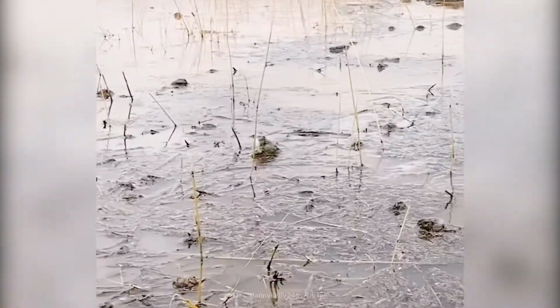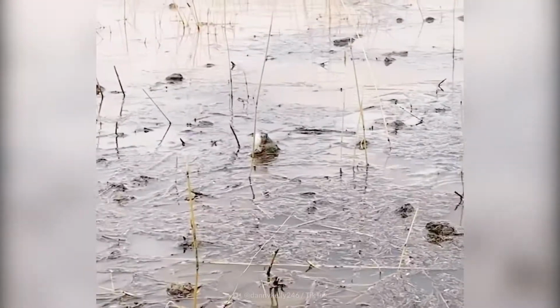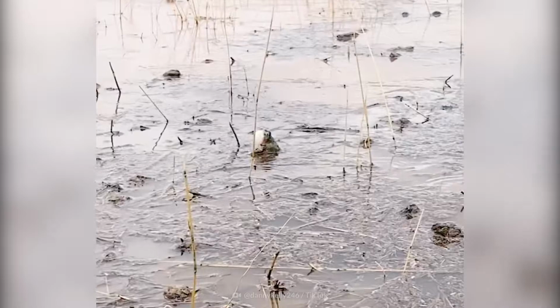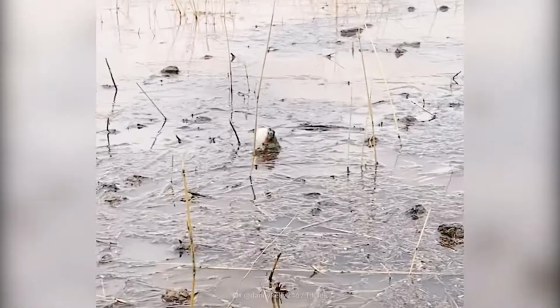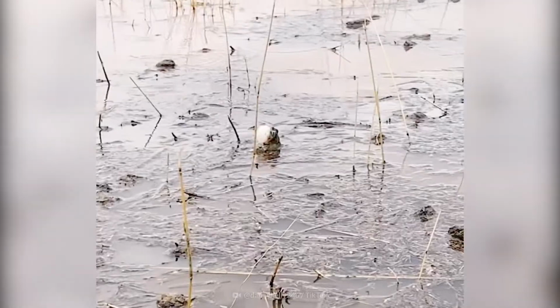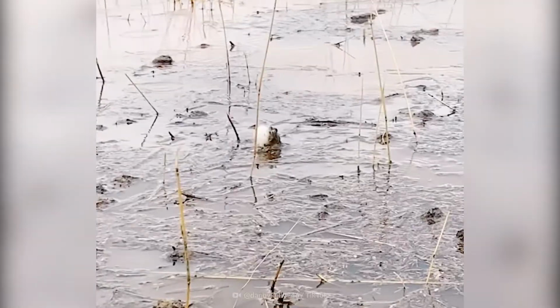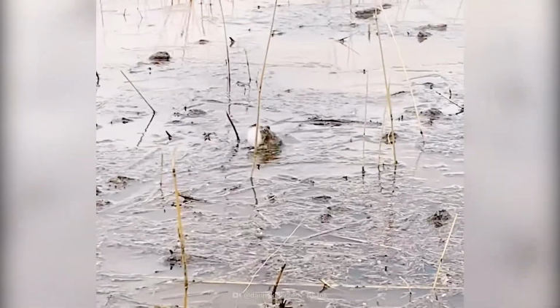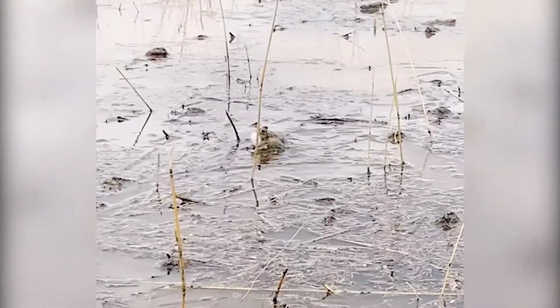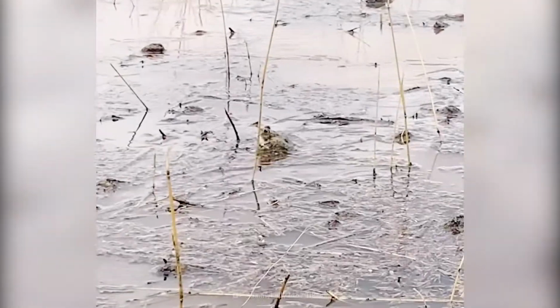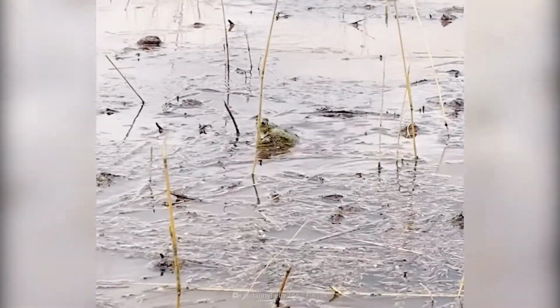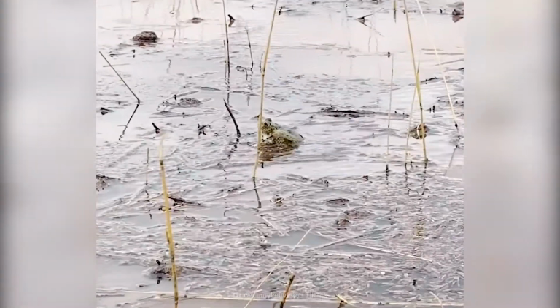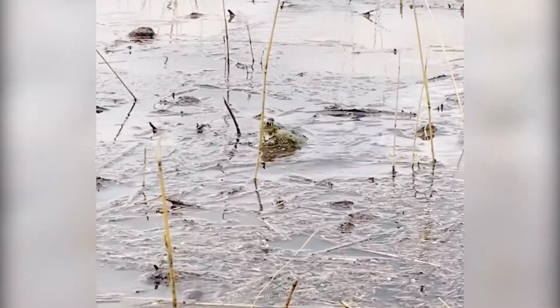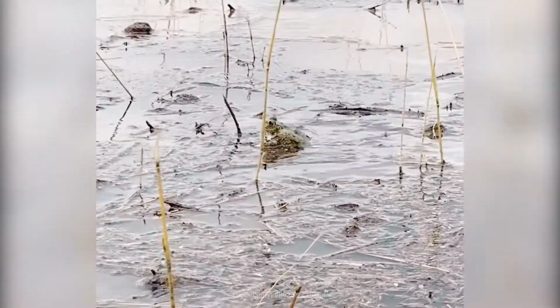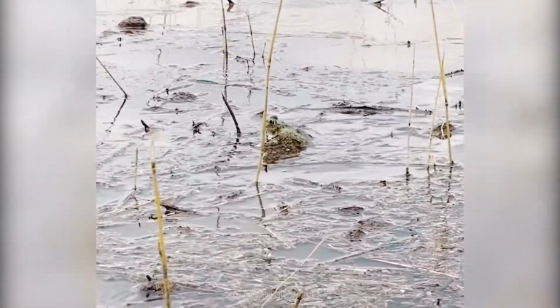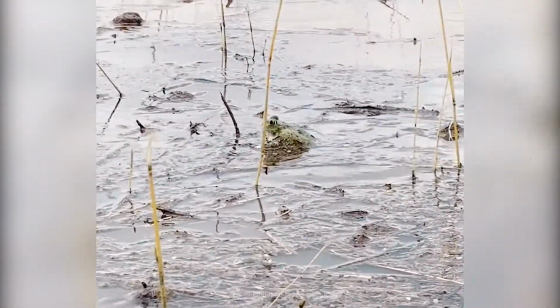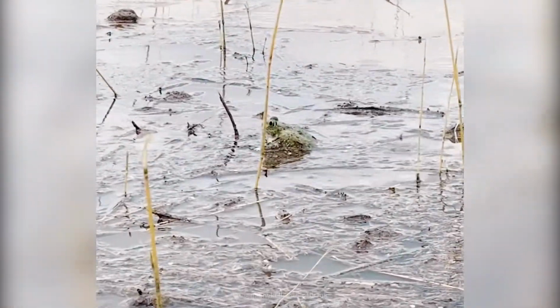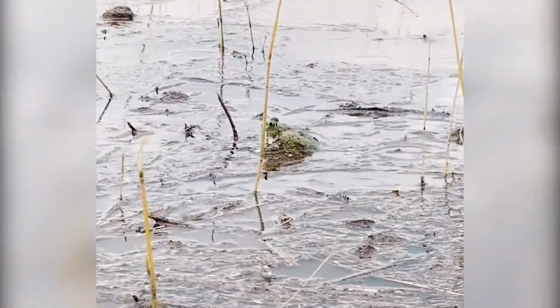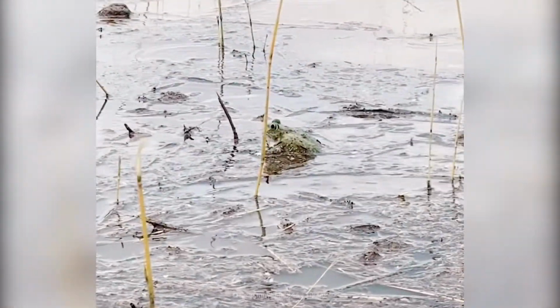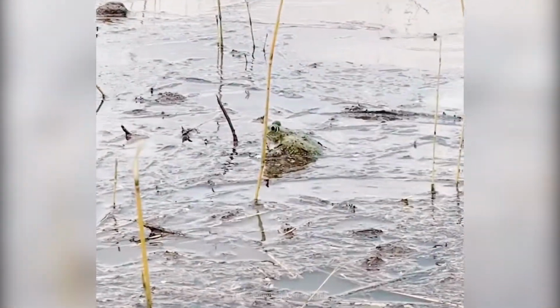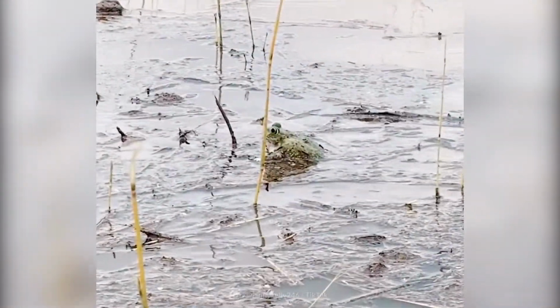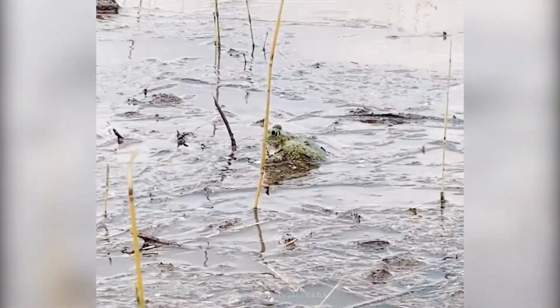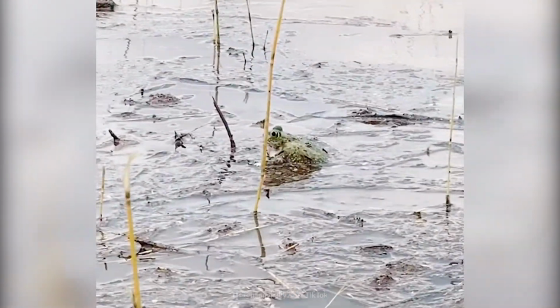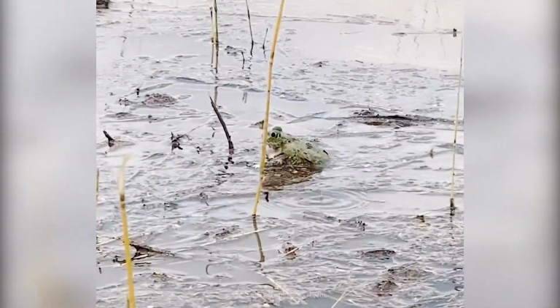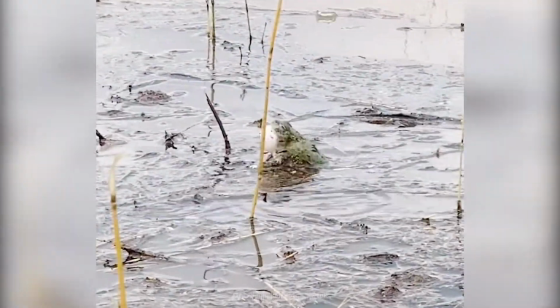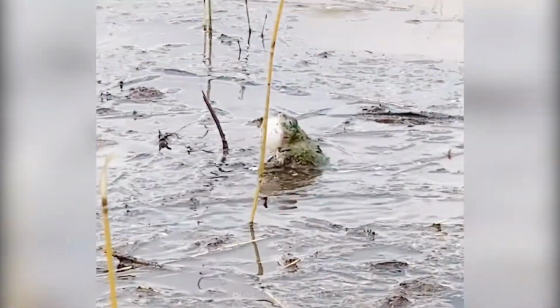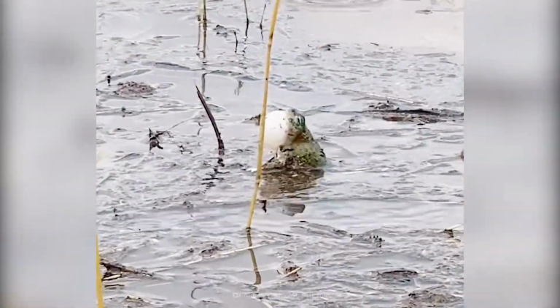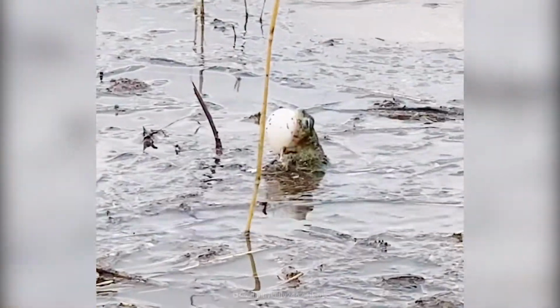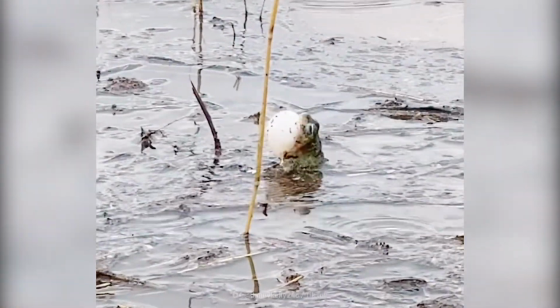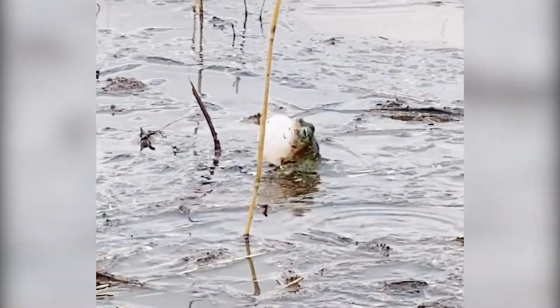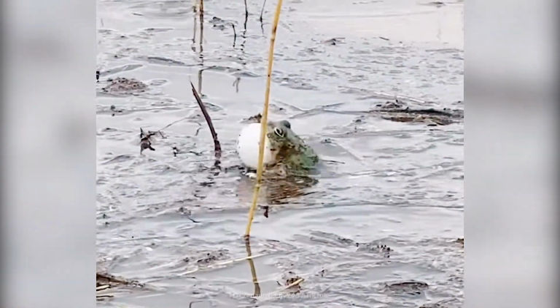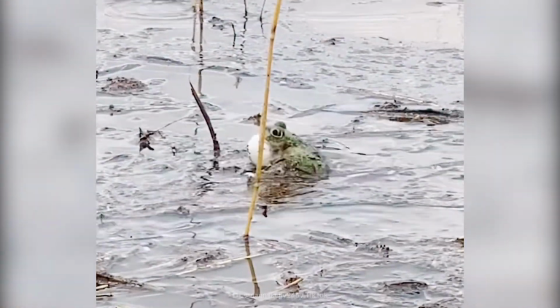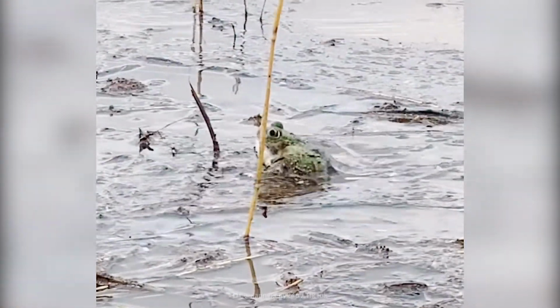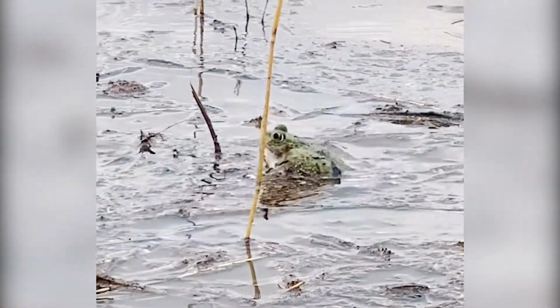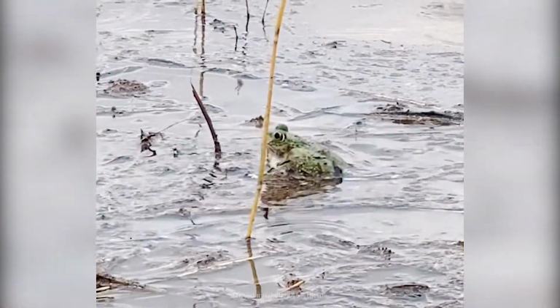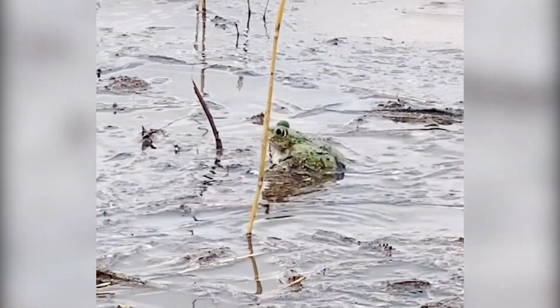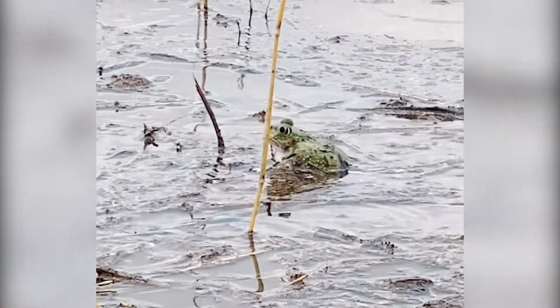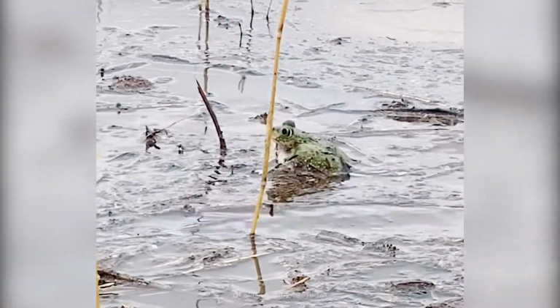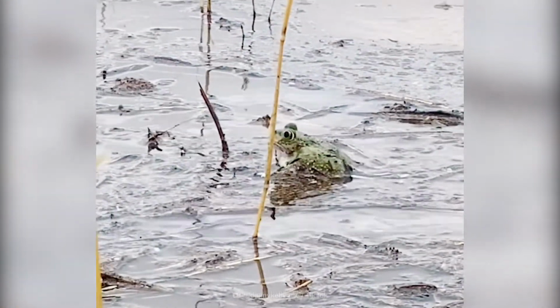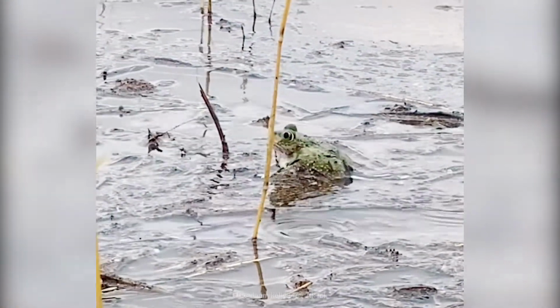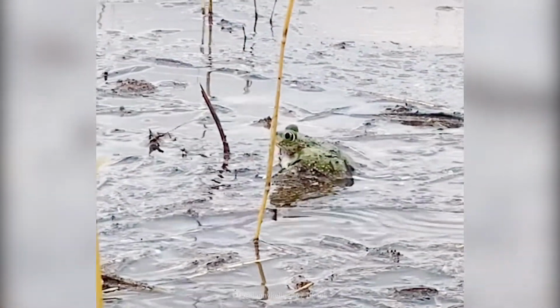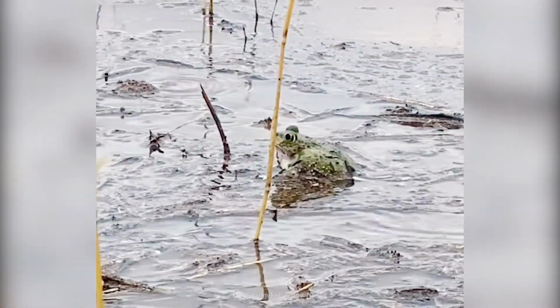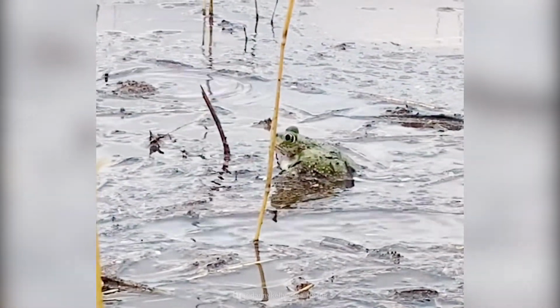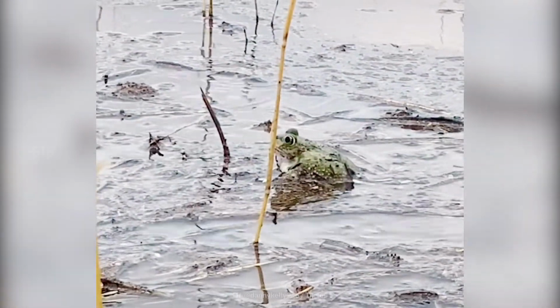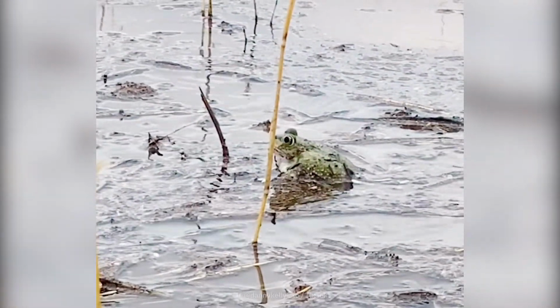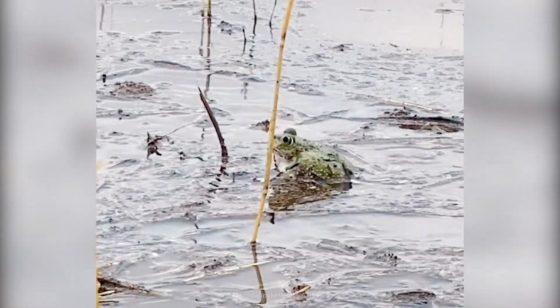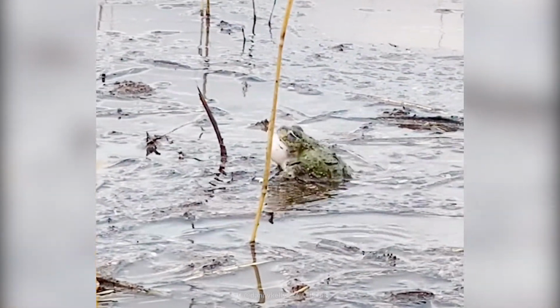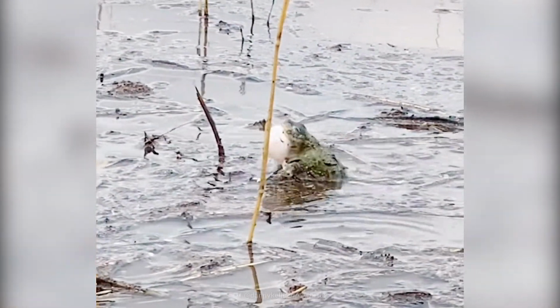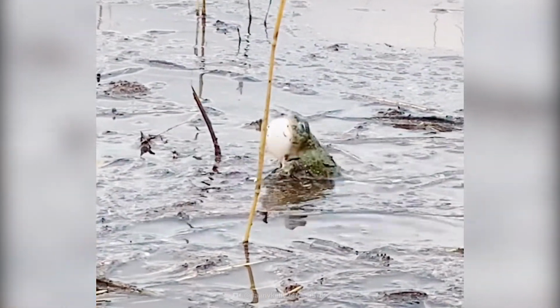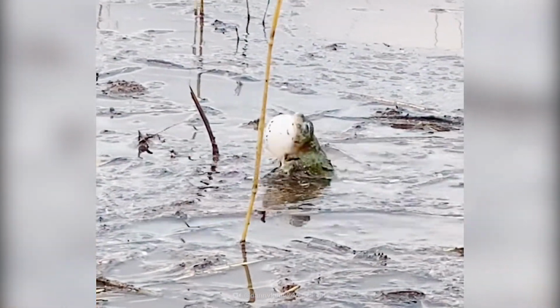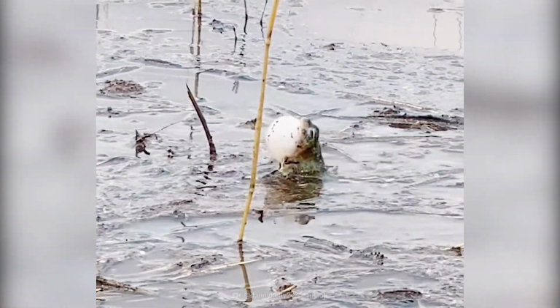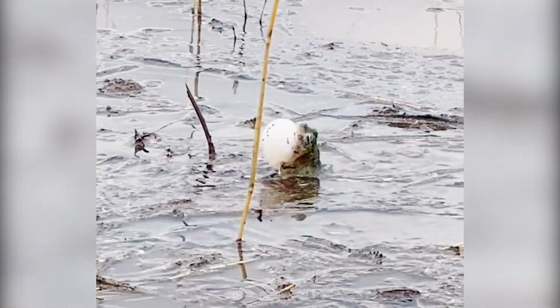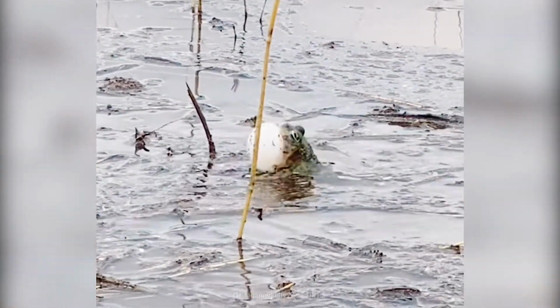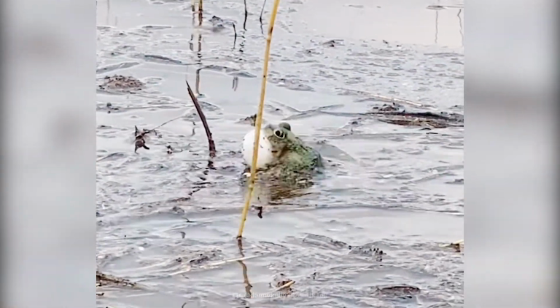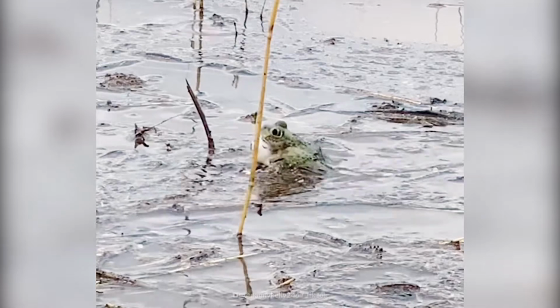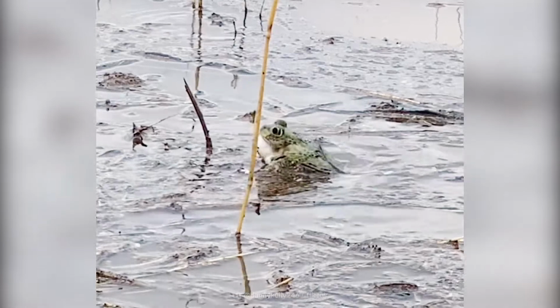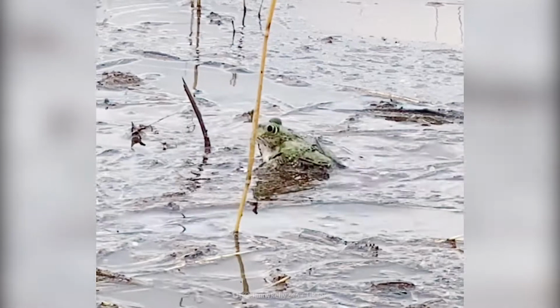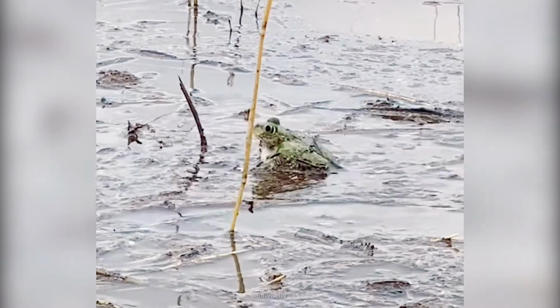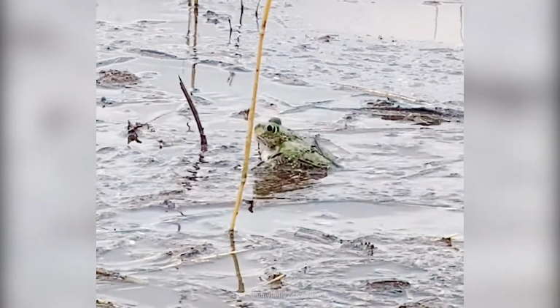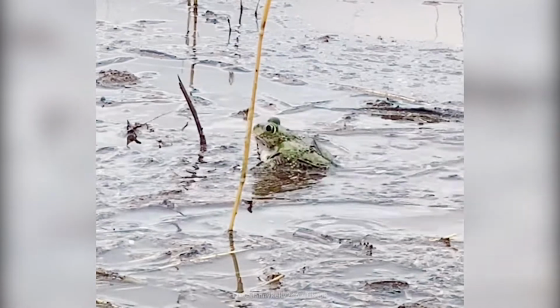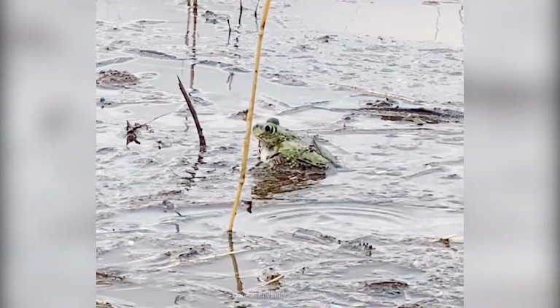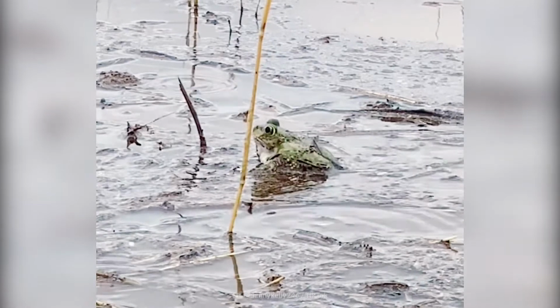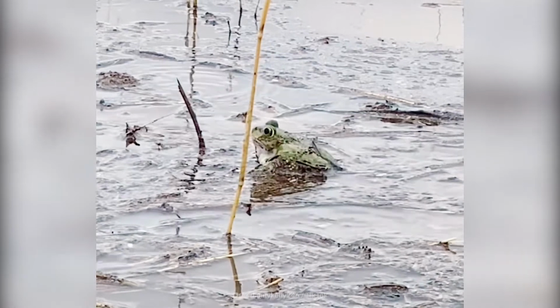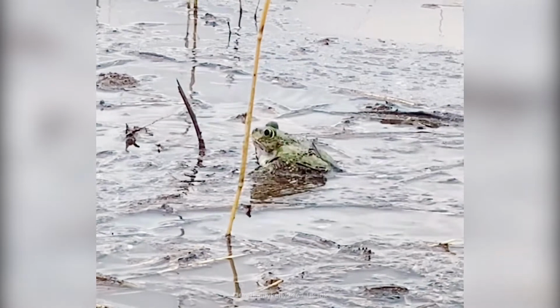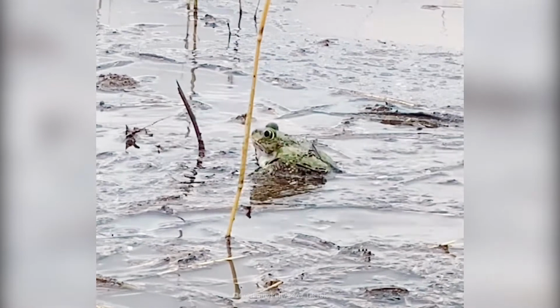These frogs are making some super weird noises. That's because it's mating season for them.